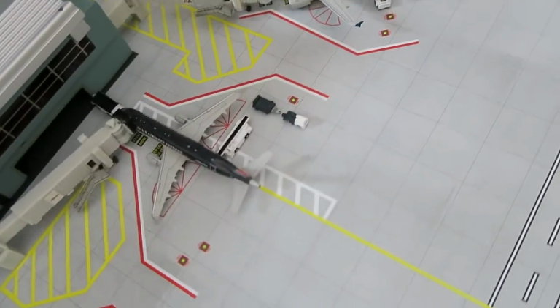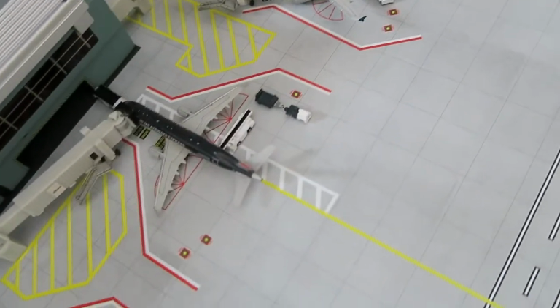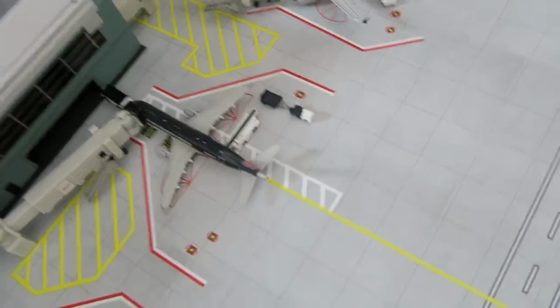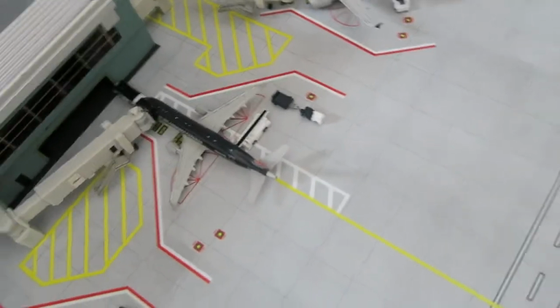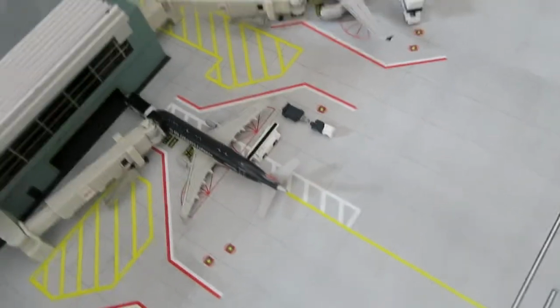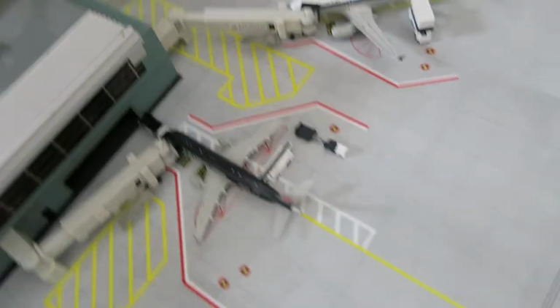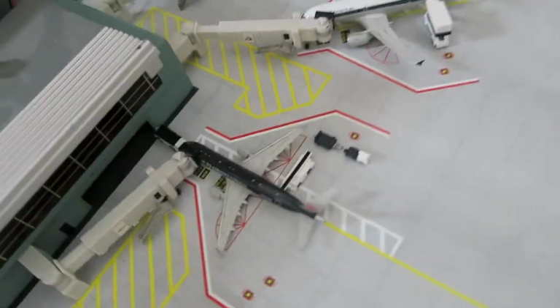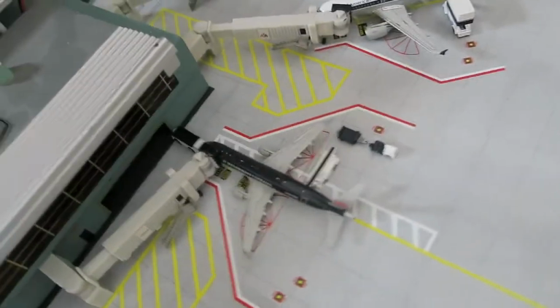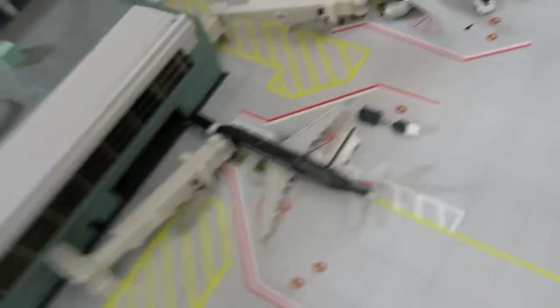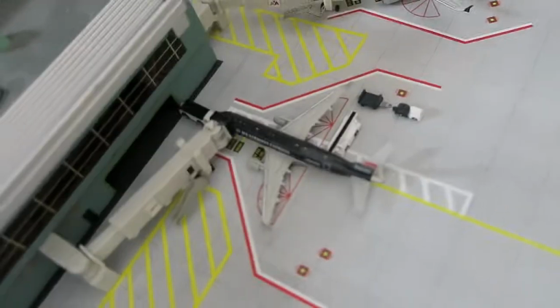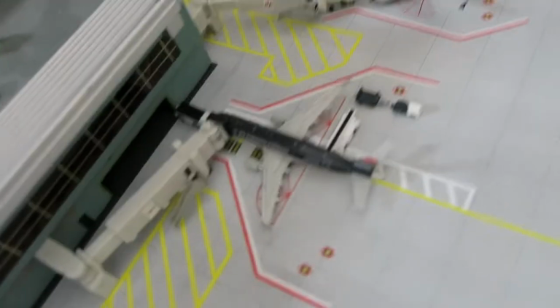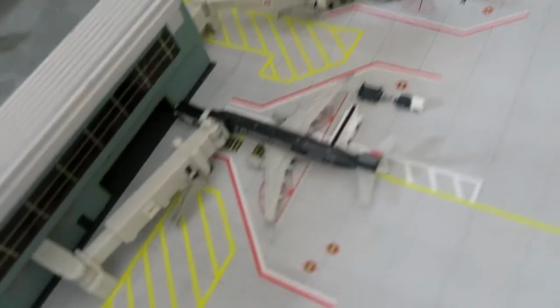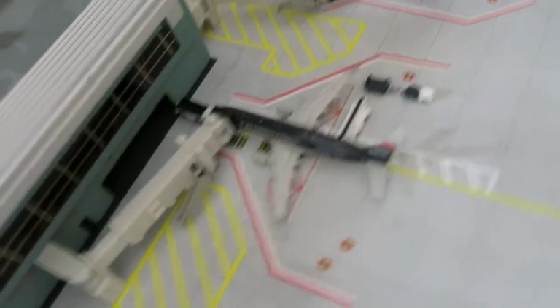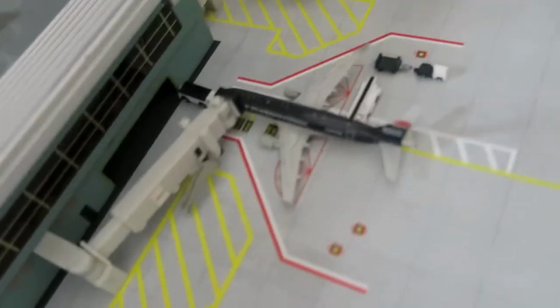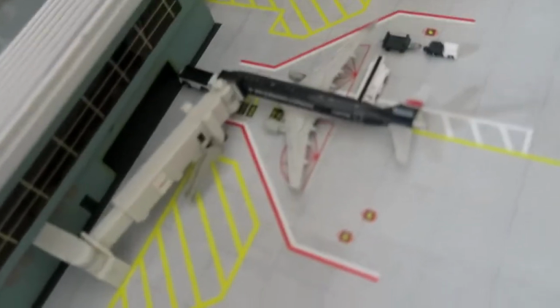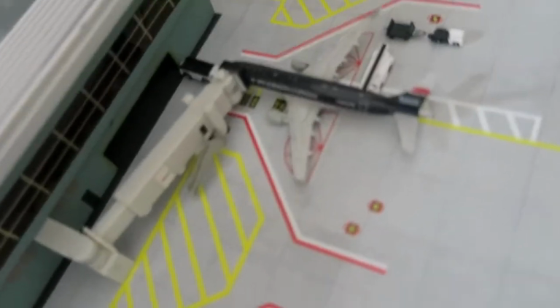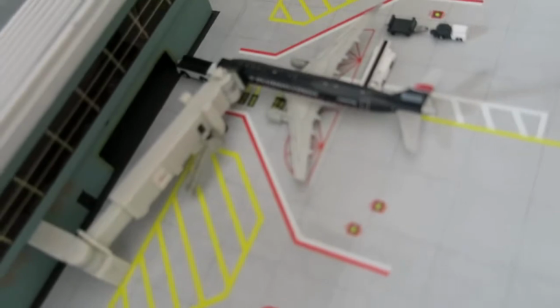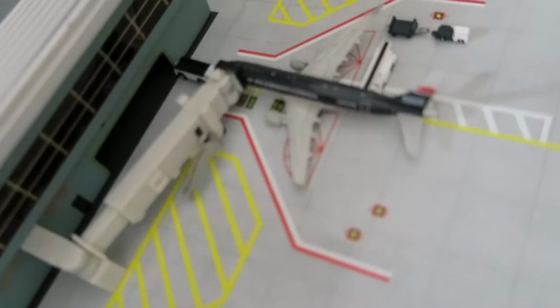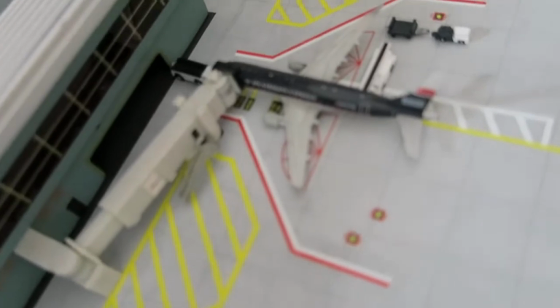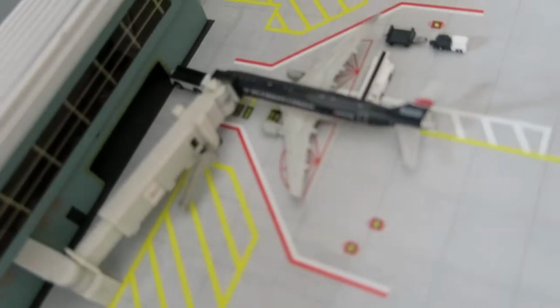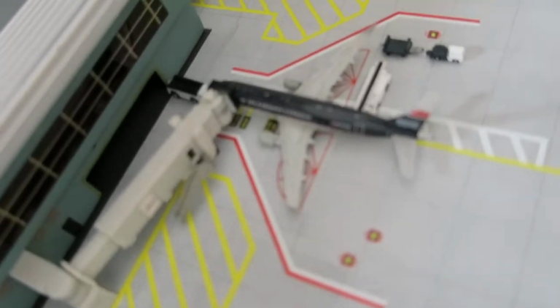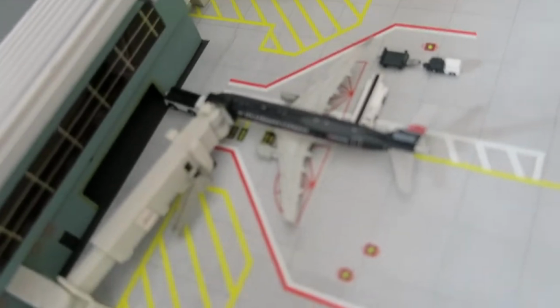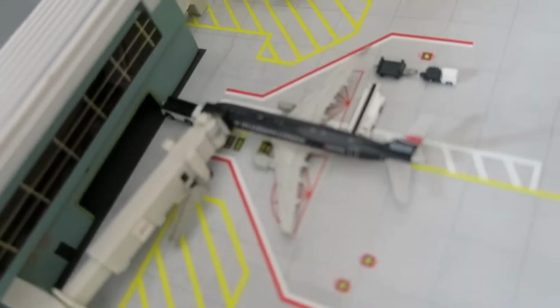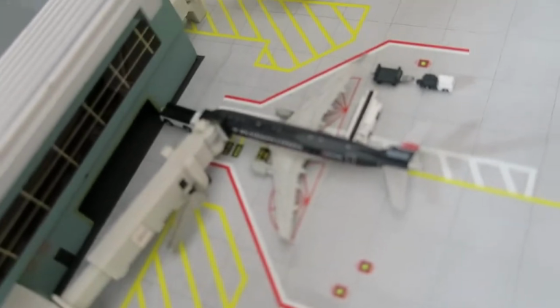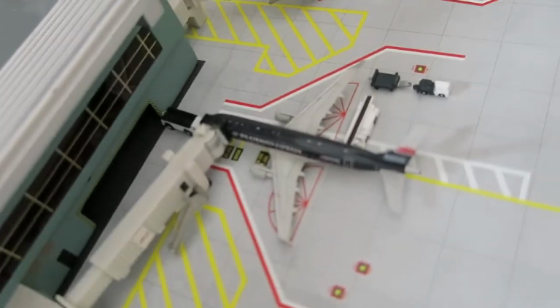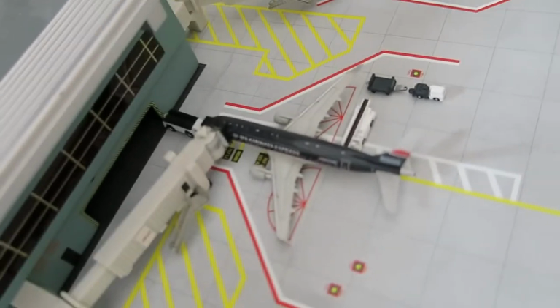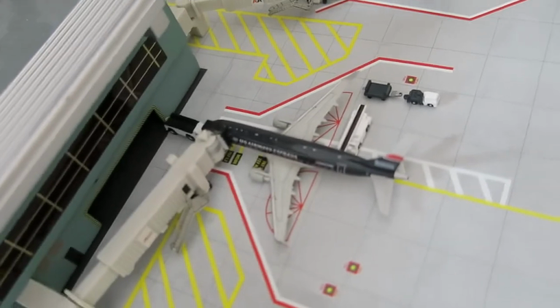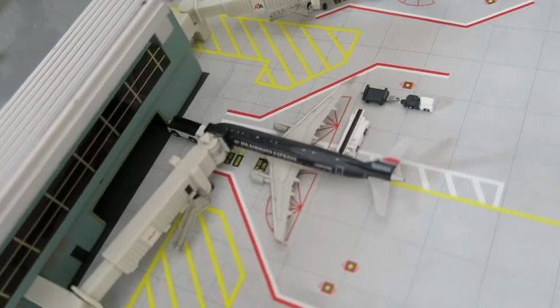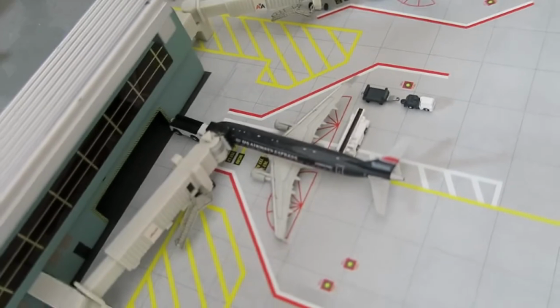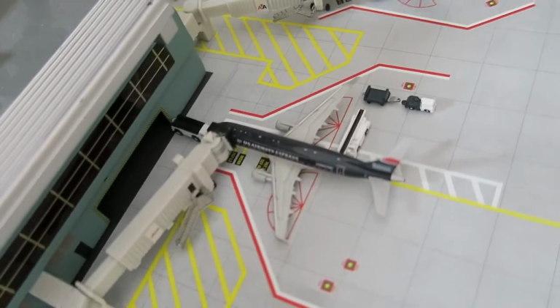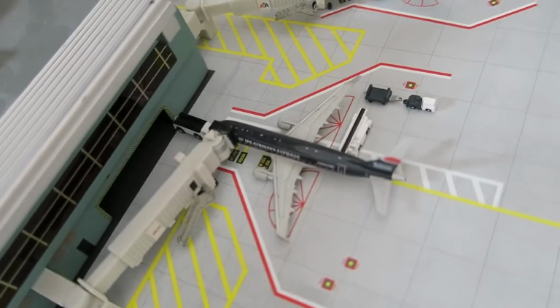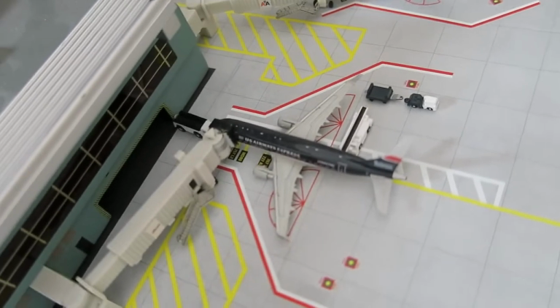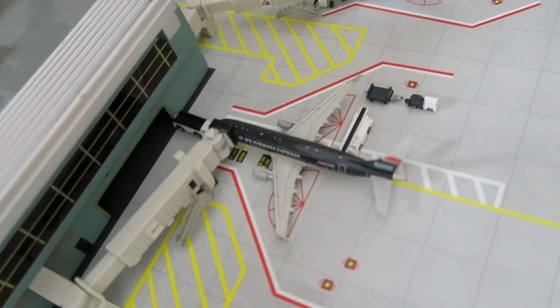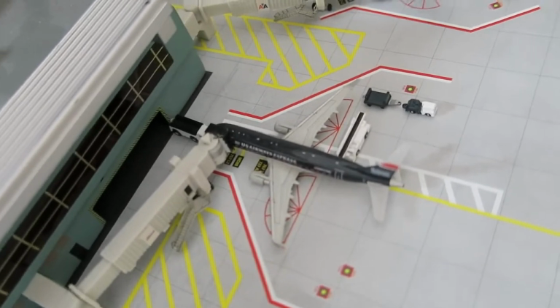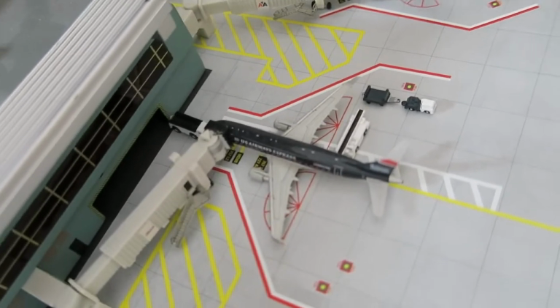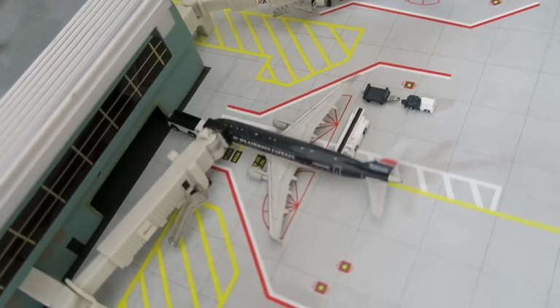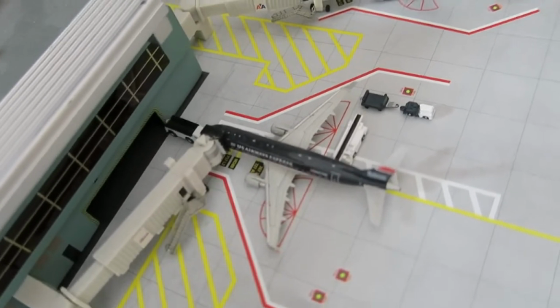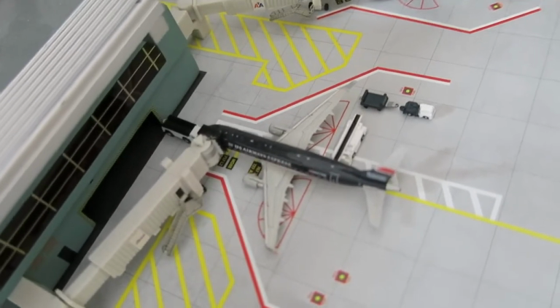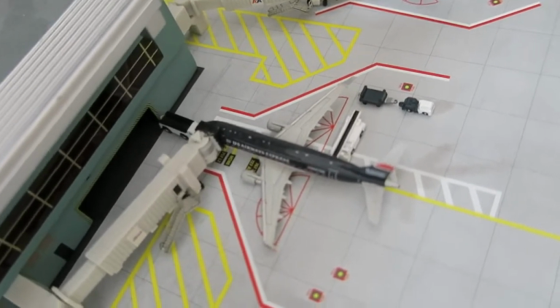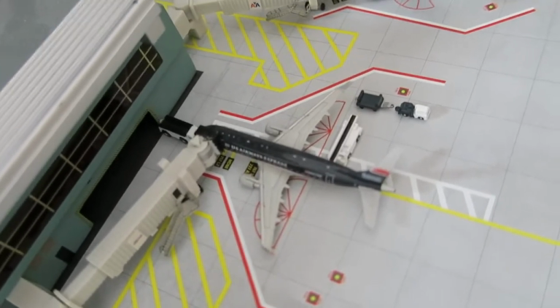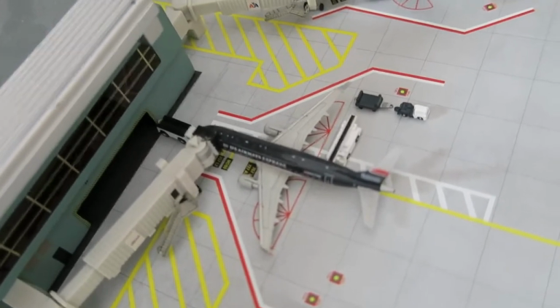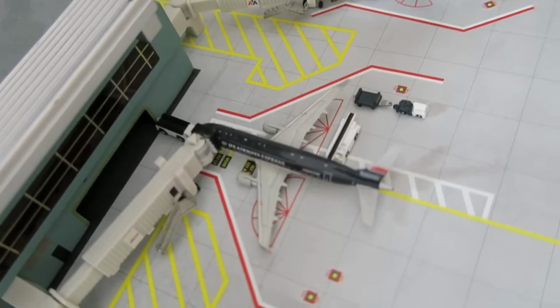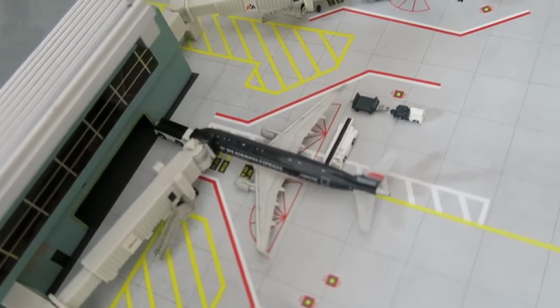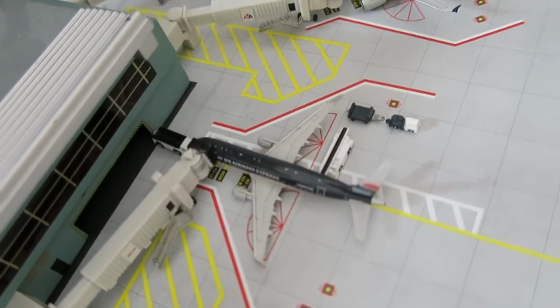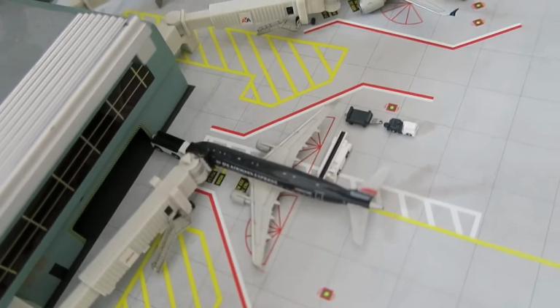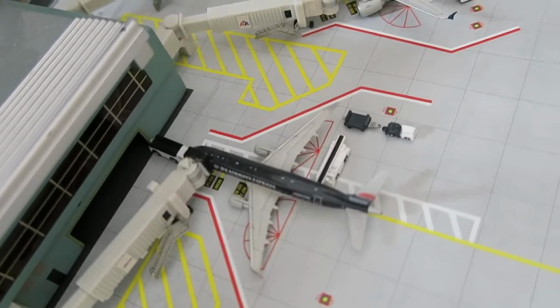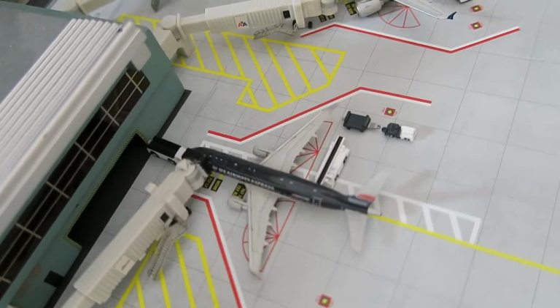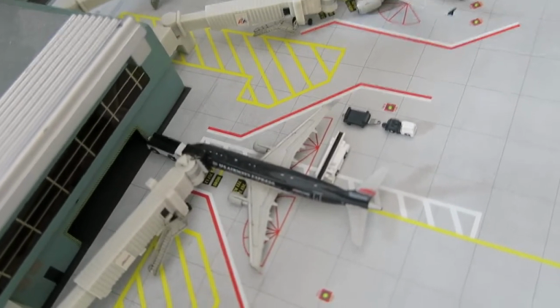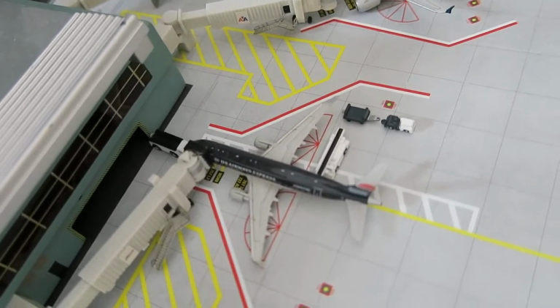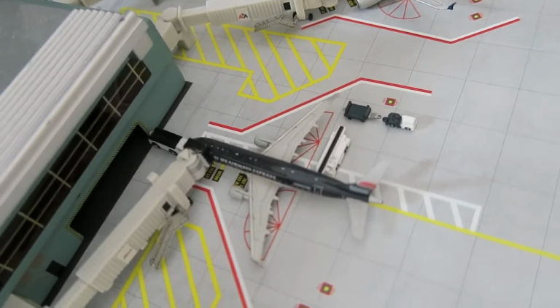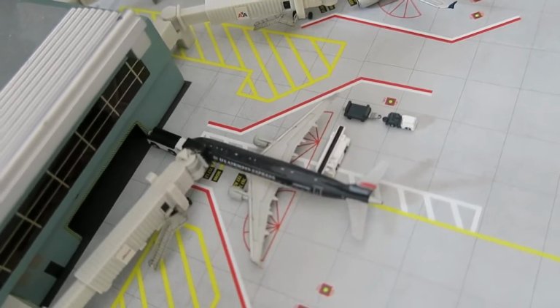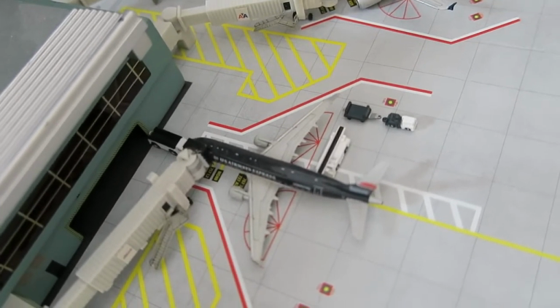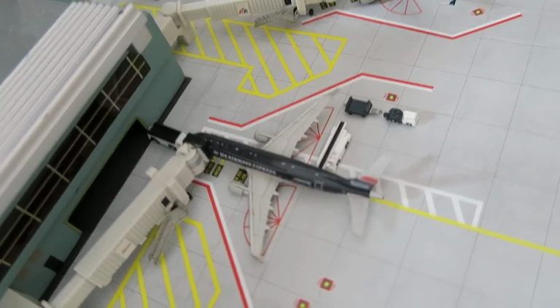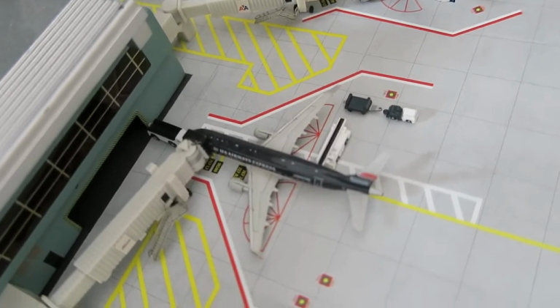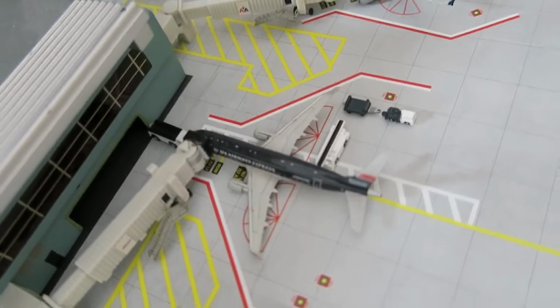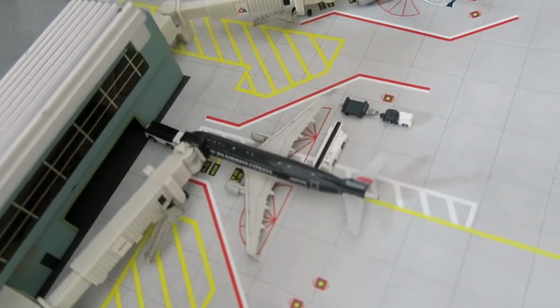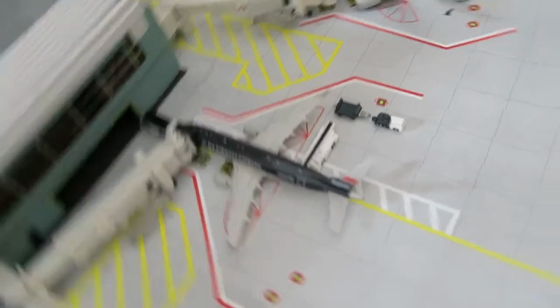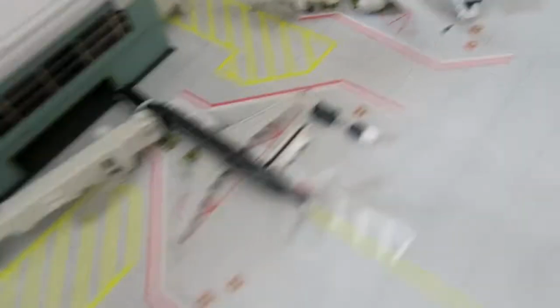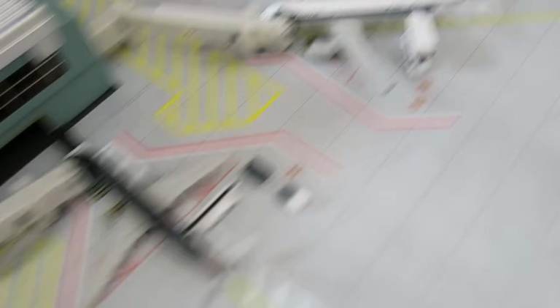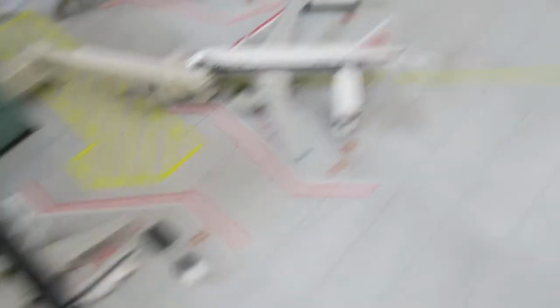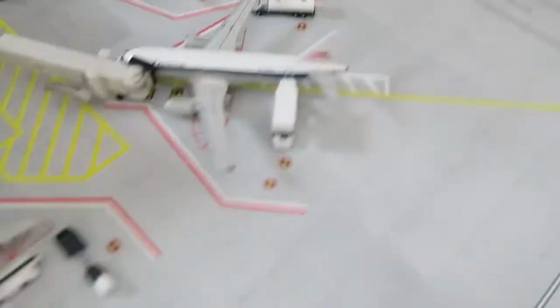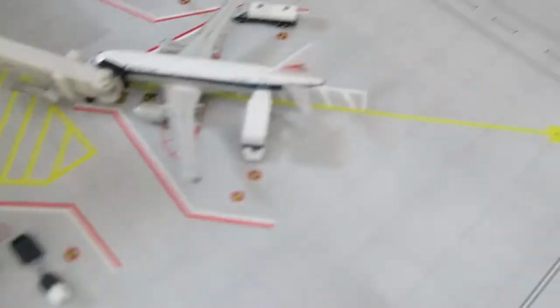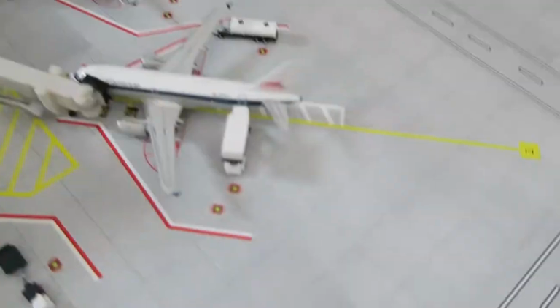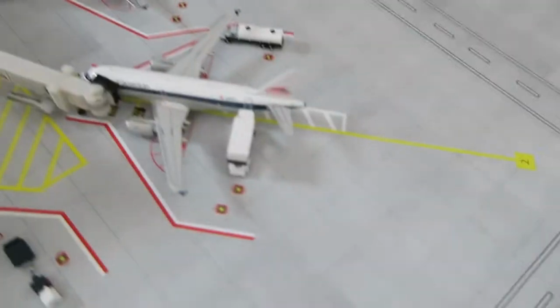Right here we've got American Eagle ERJ170. It had arrived from Boston and it will depart to Phoenix, Arizona.